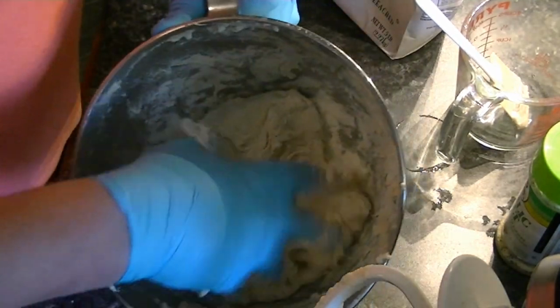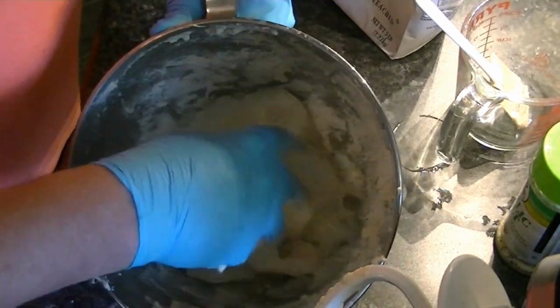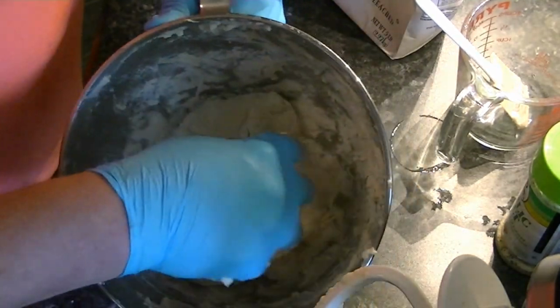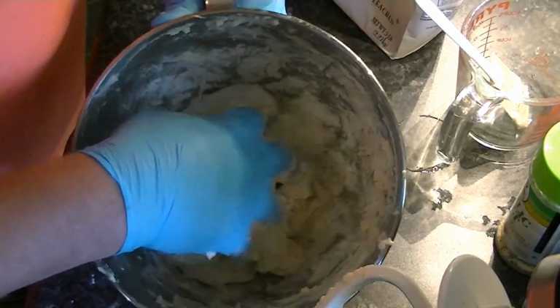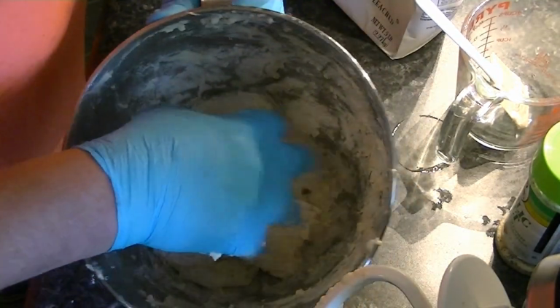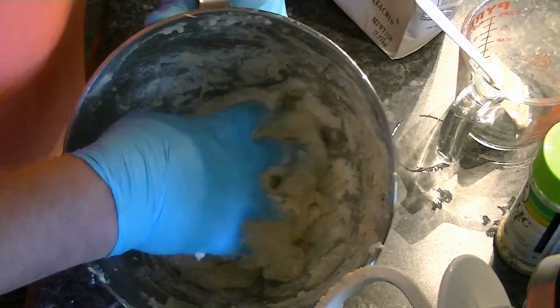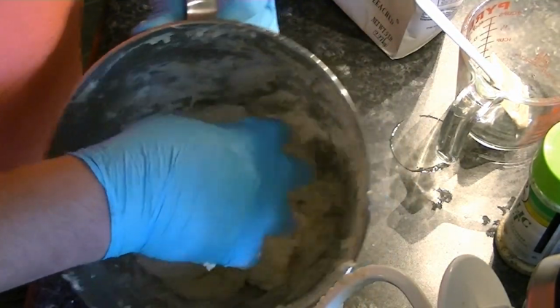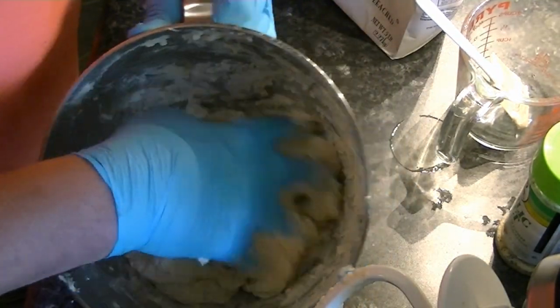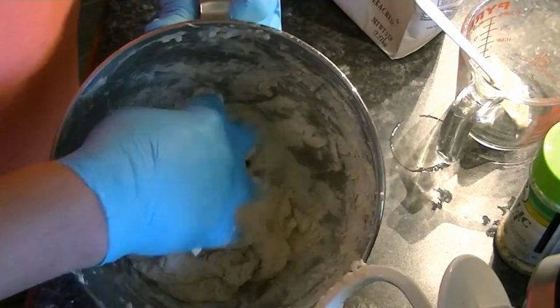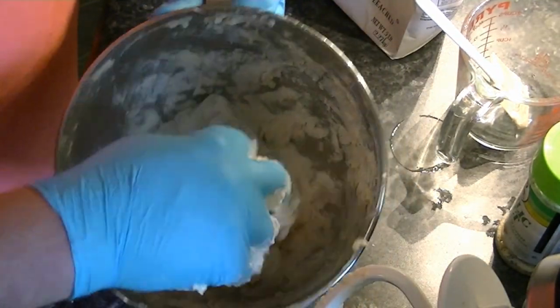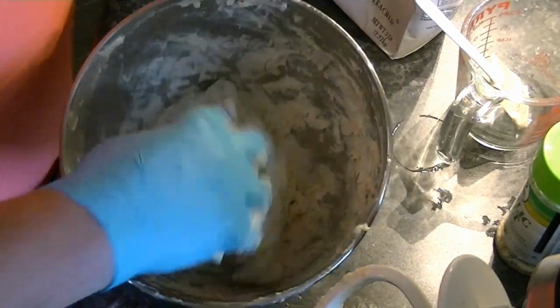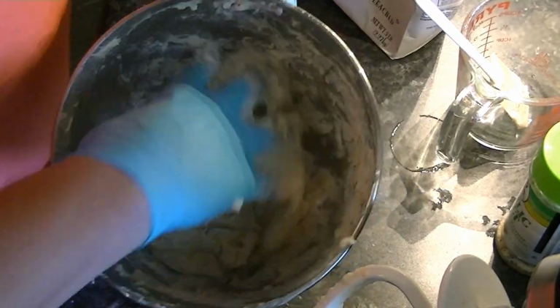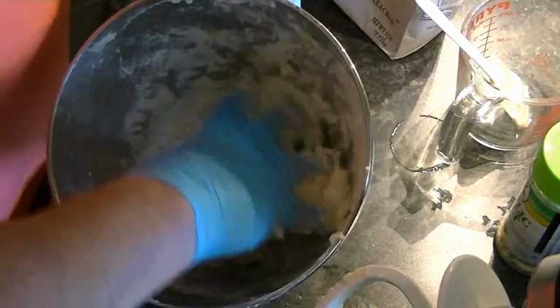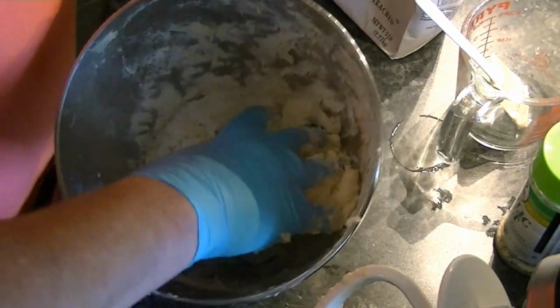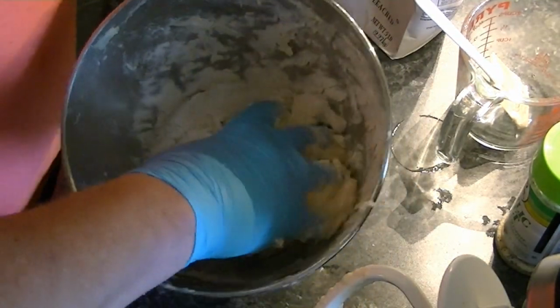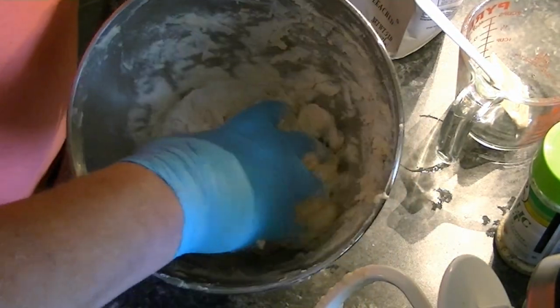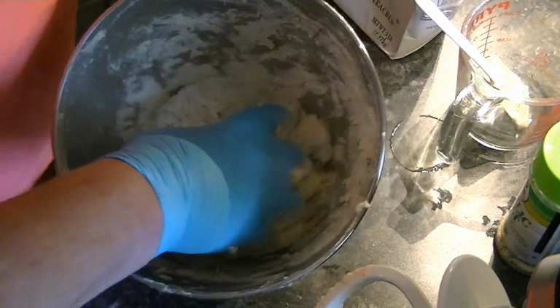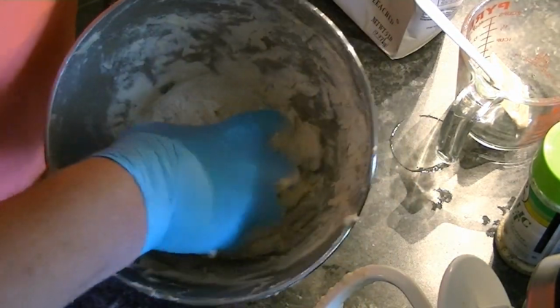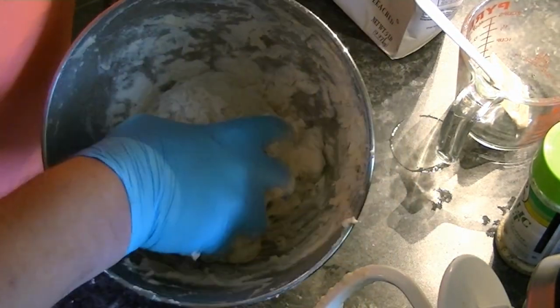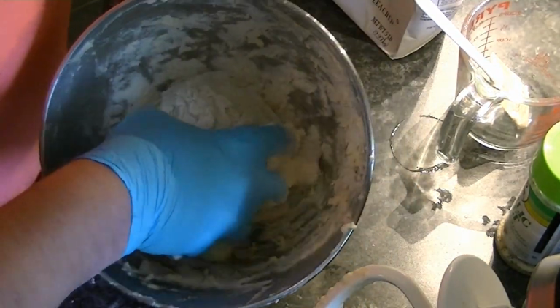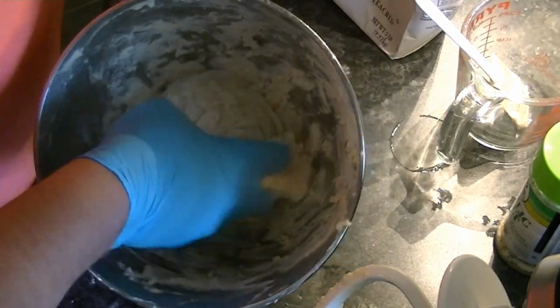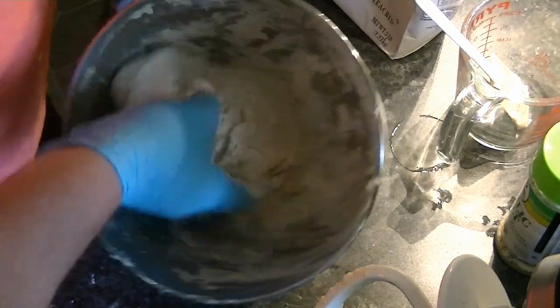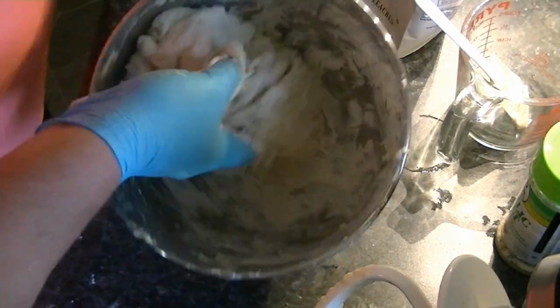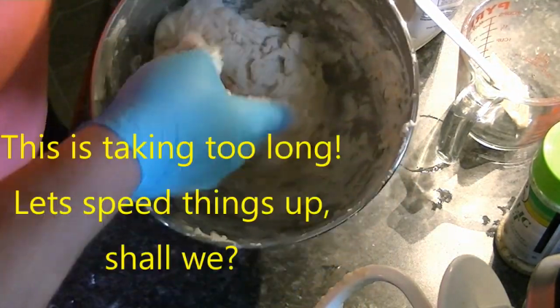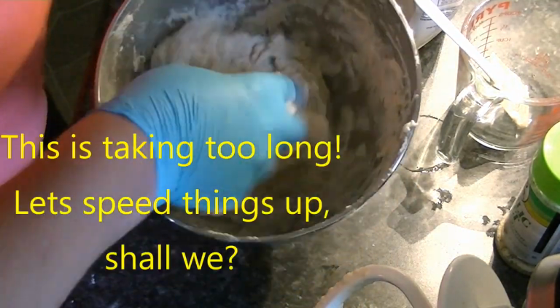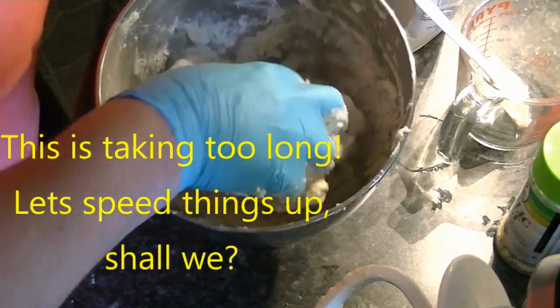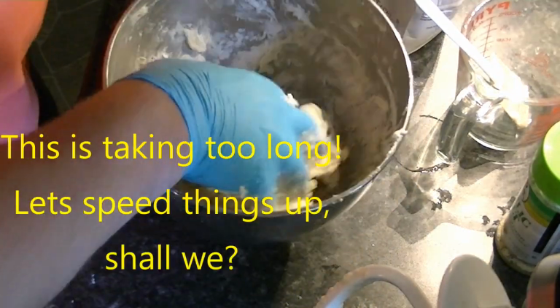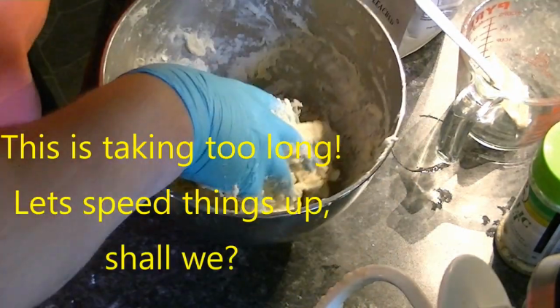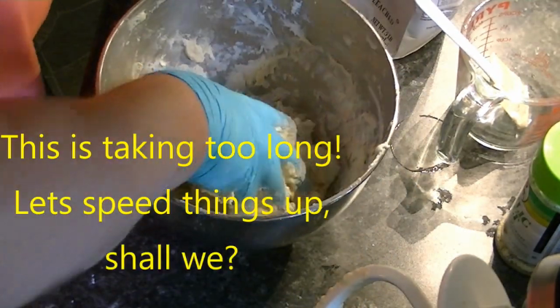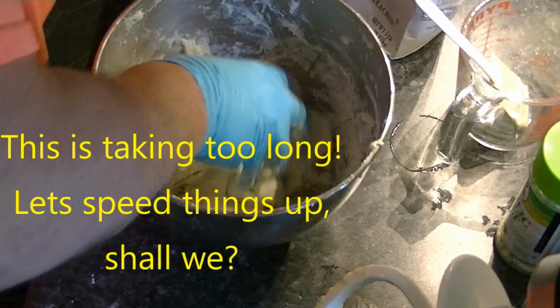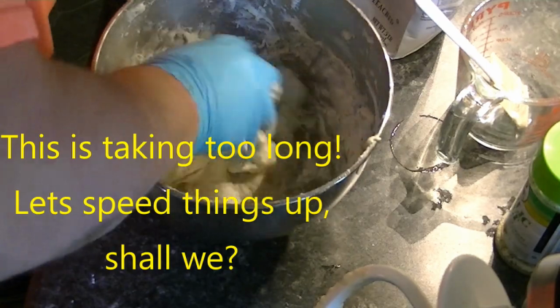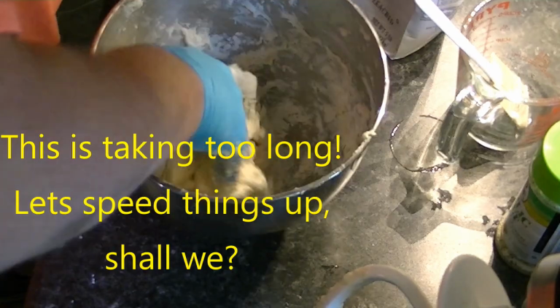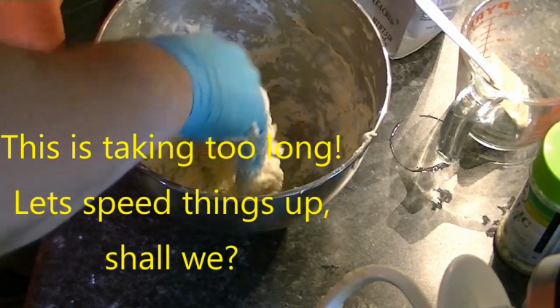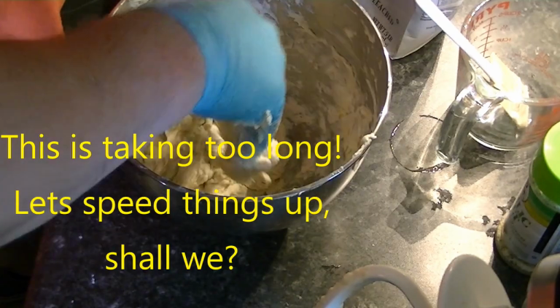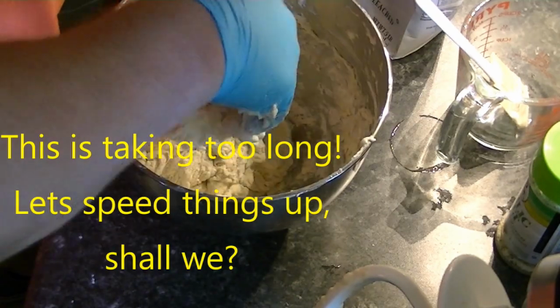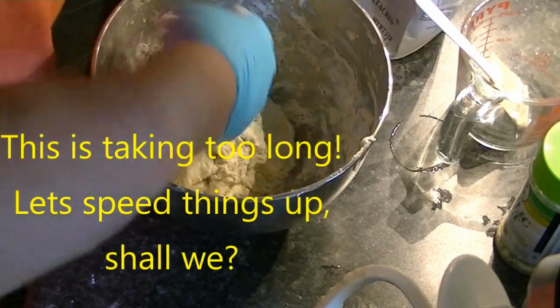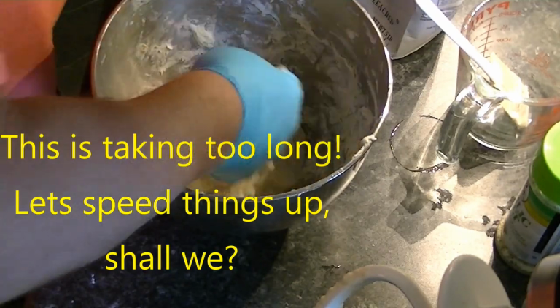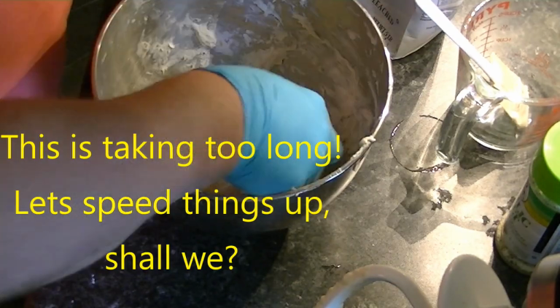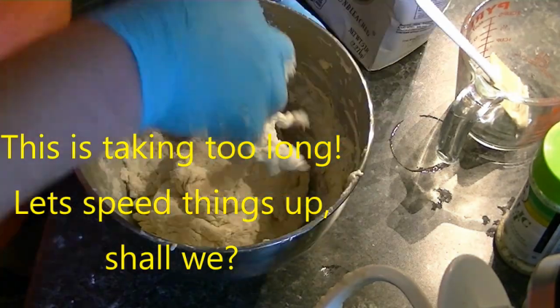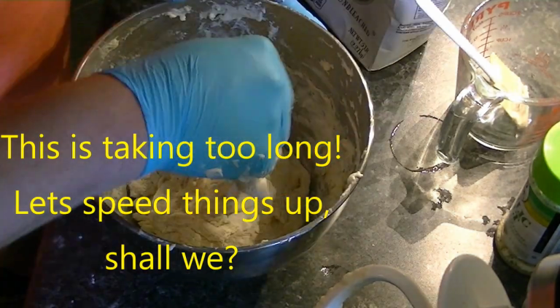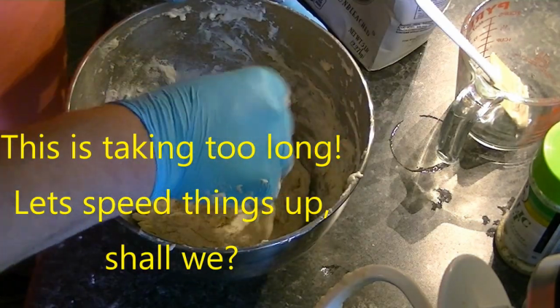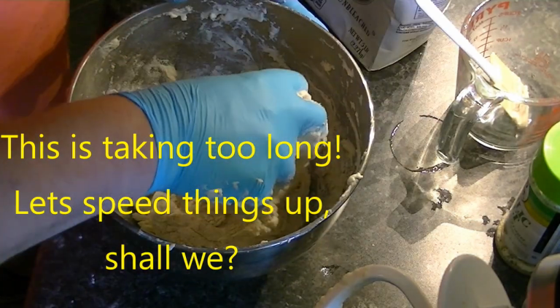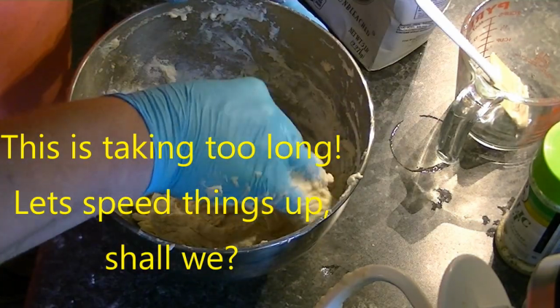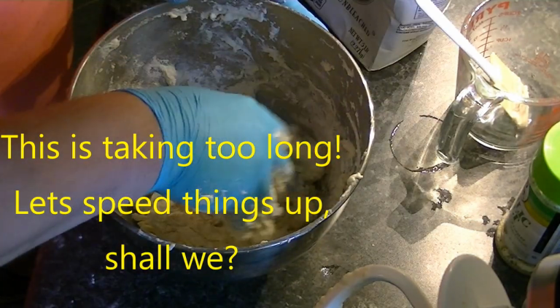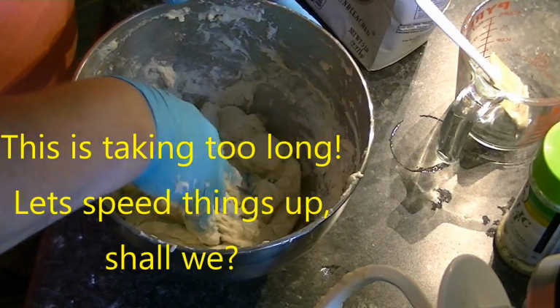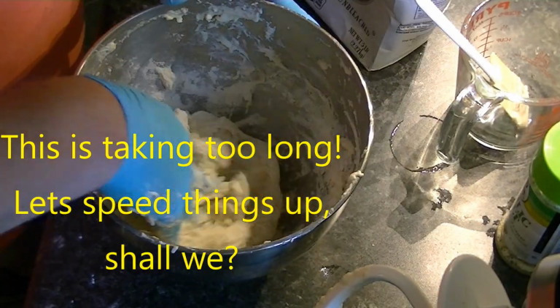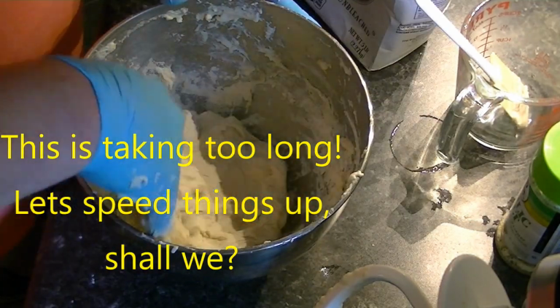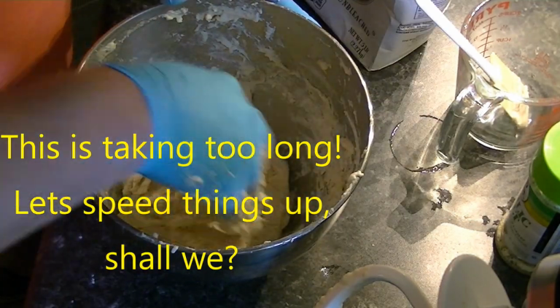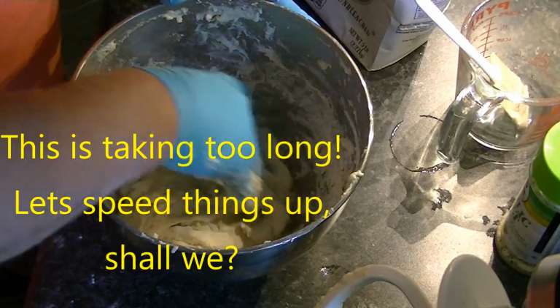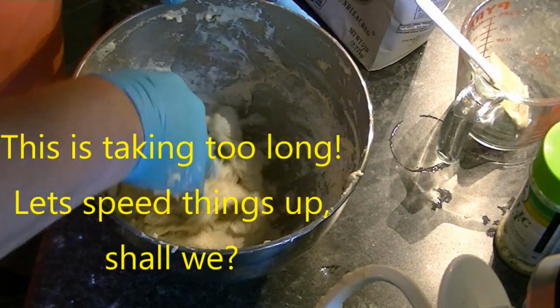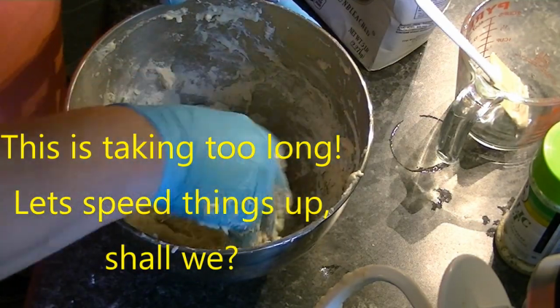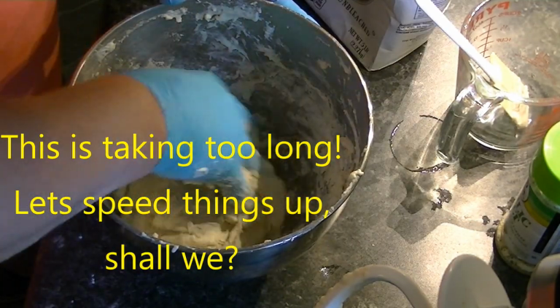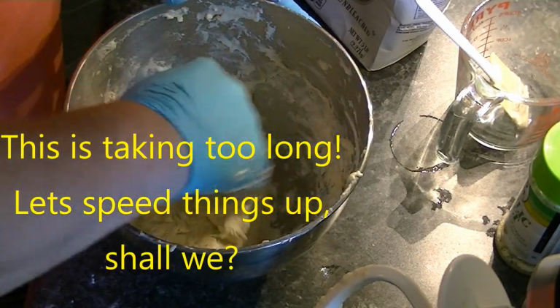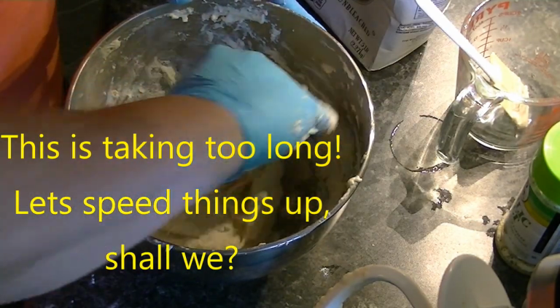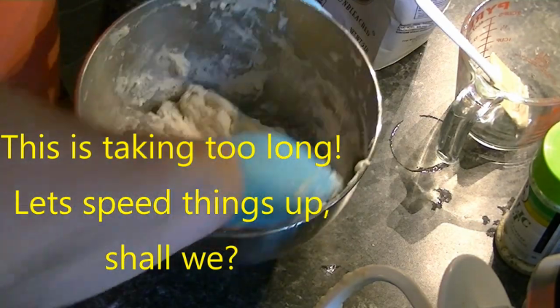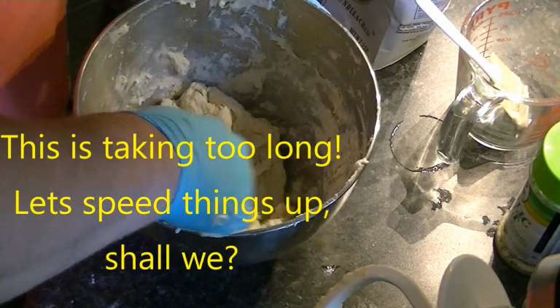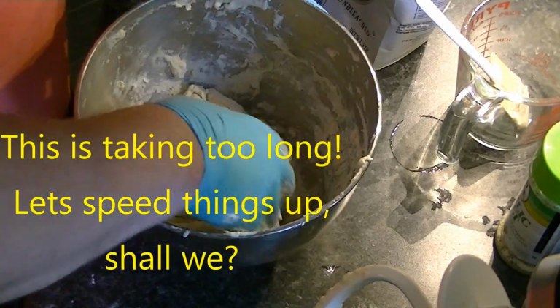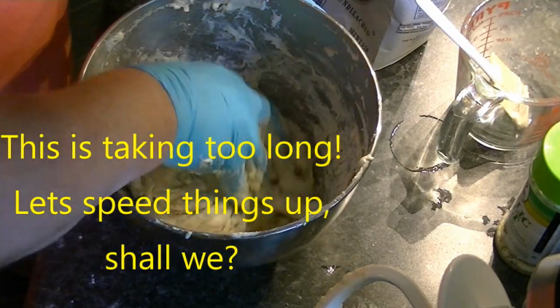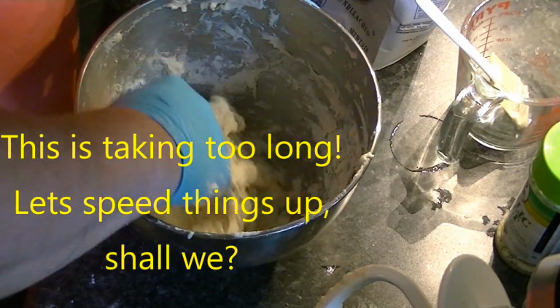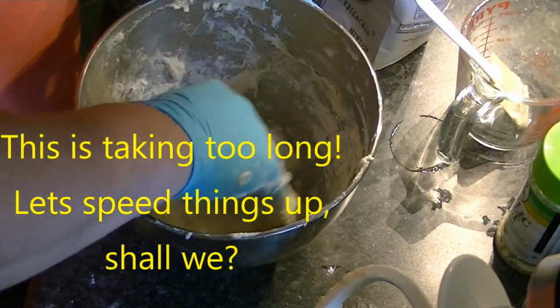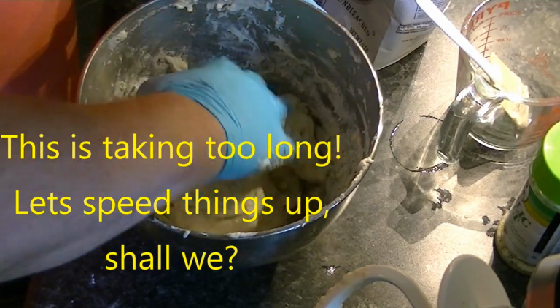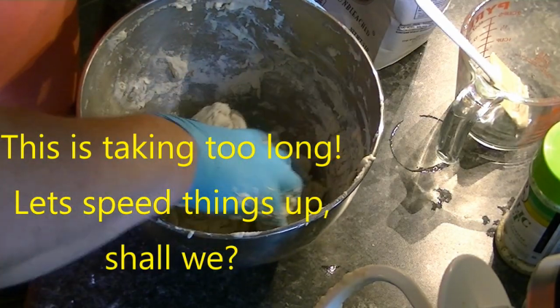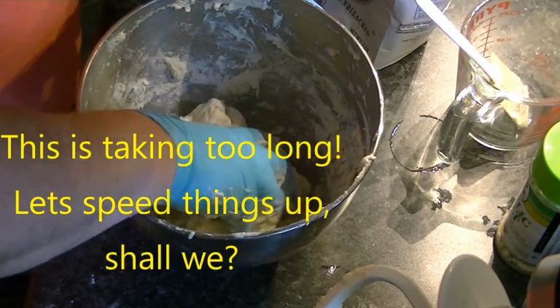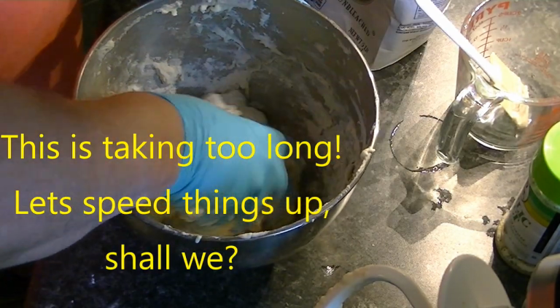Should it be that sticky? Hell, I don't know. I think that's fine.